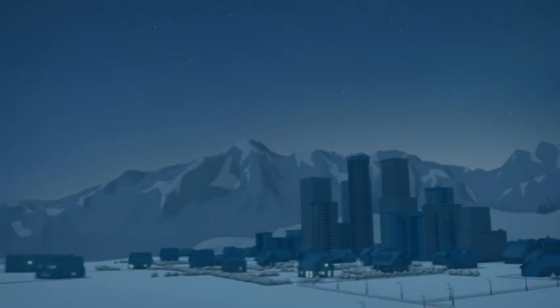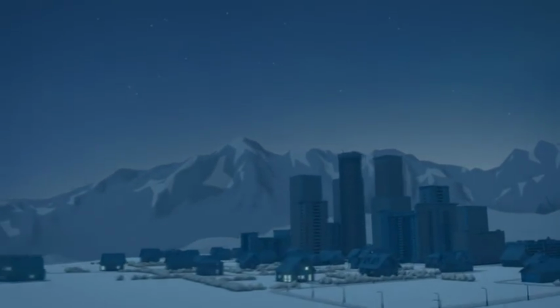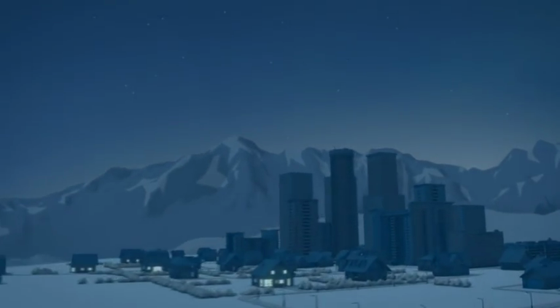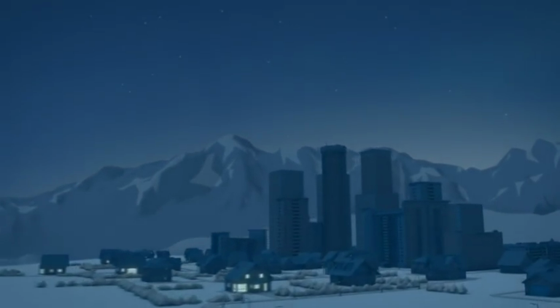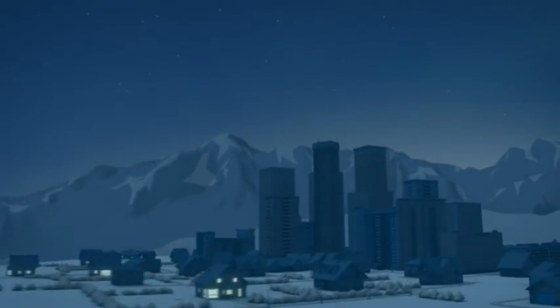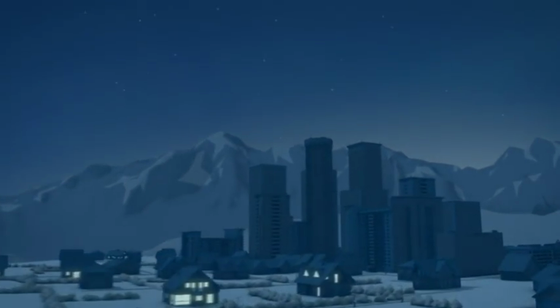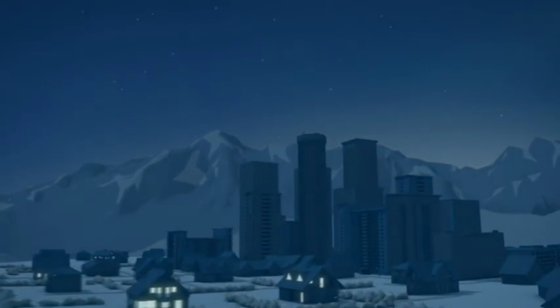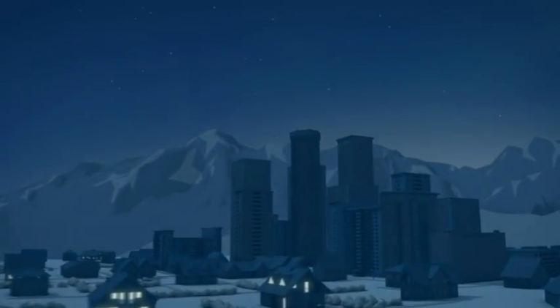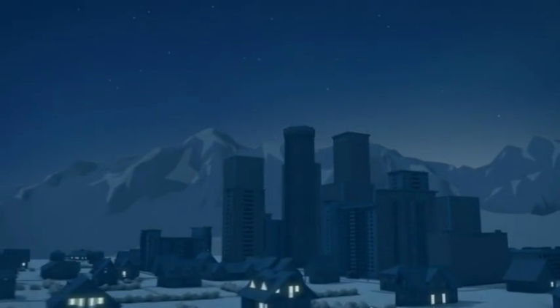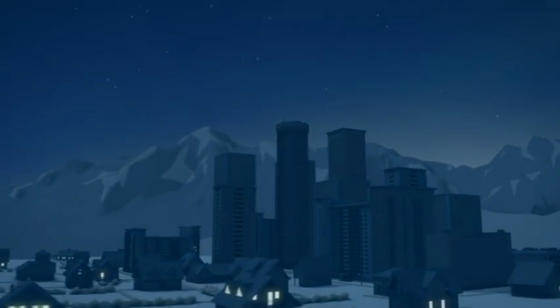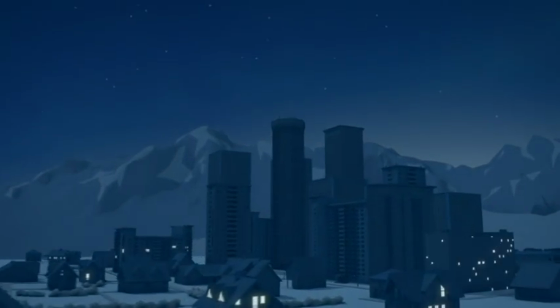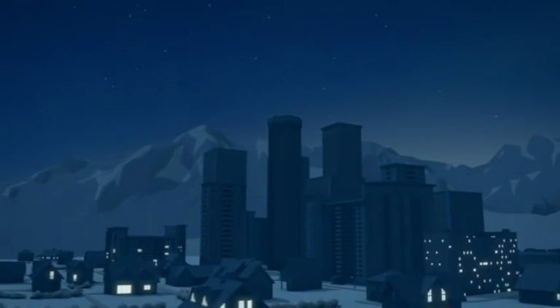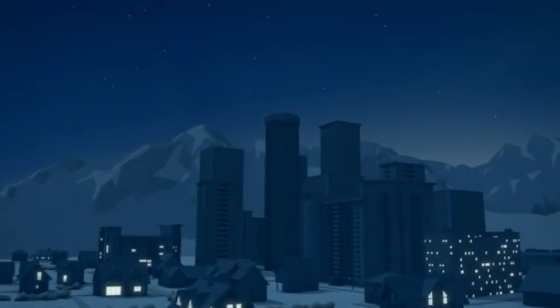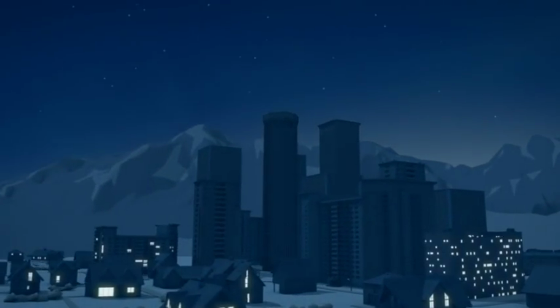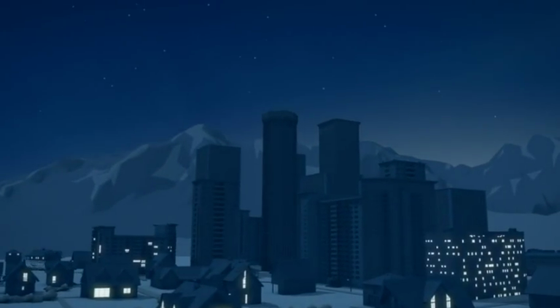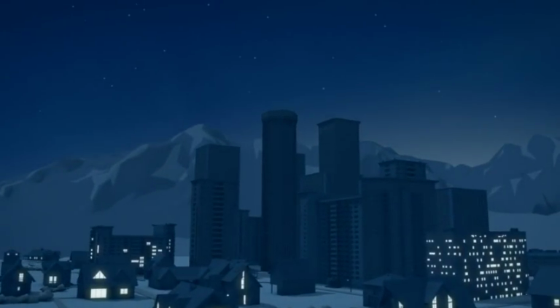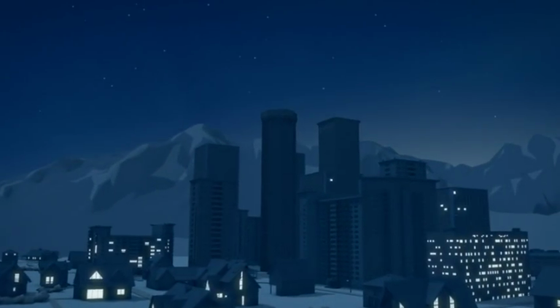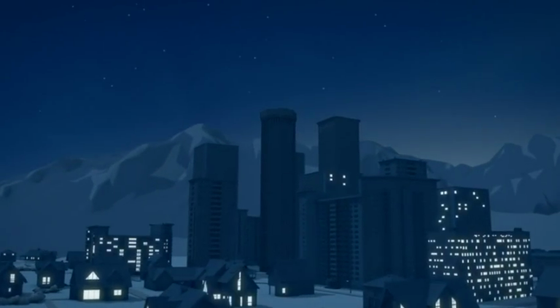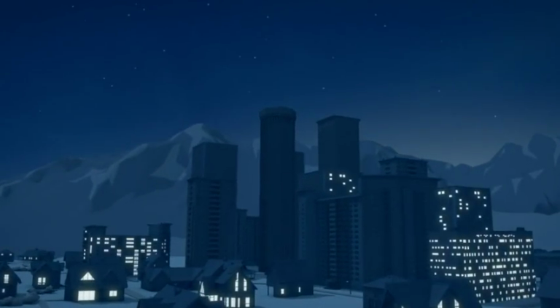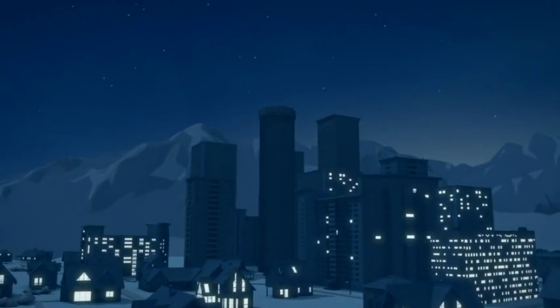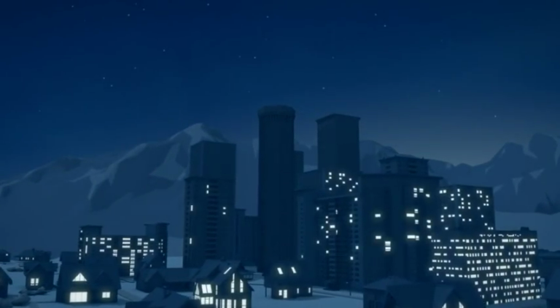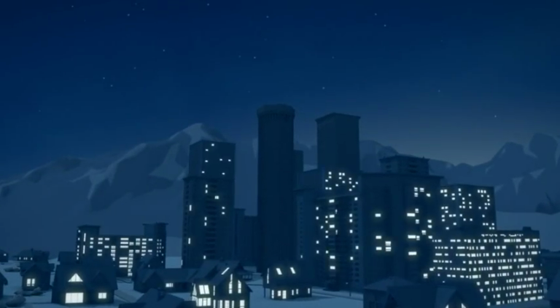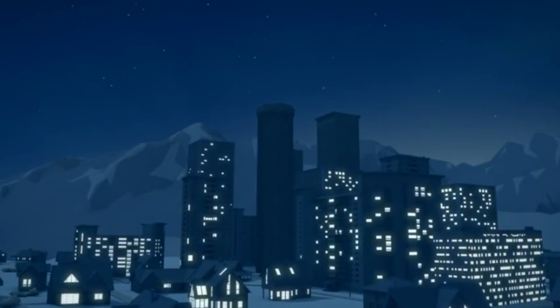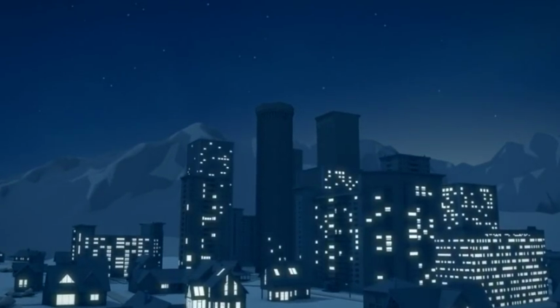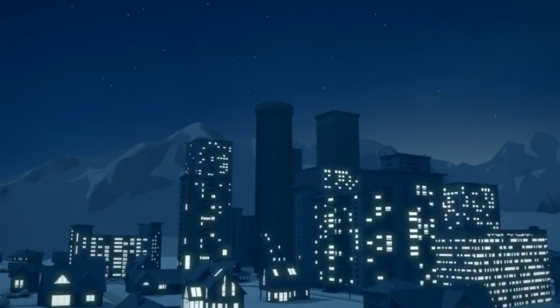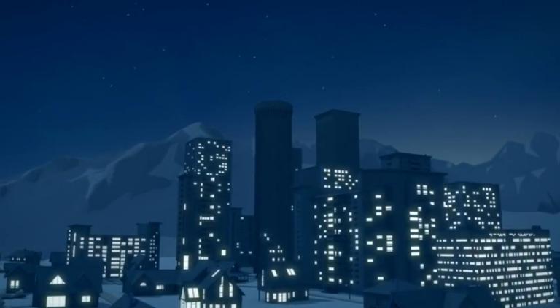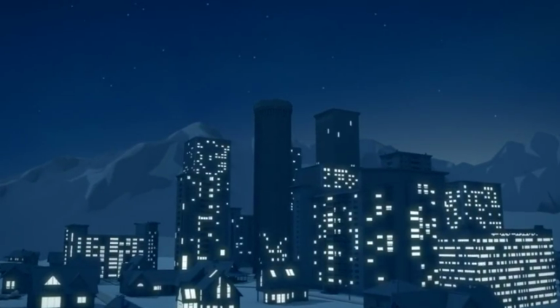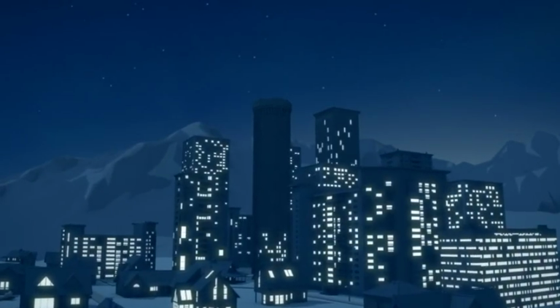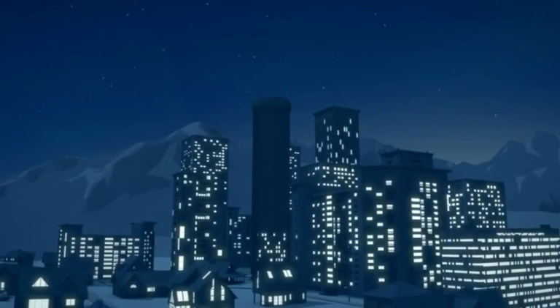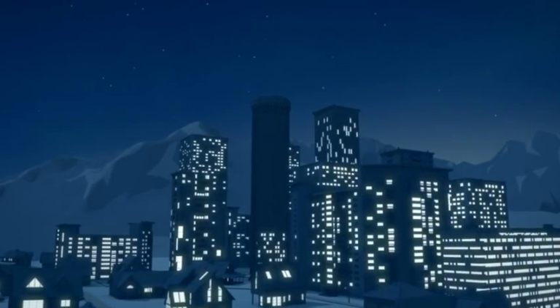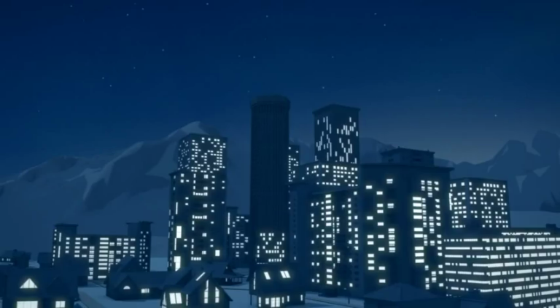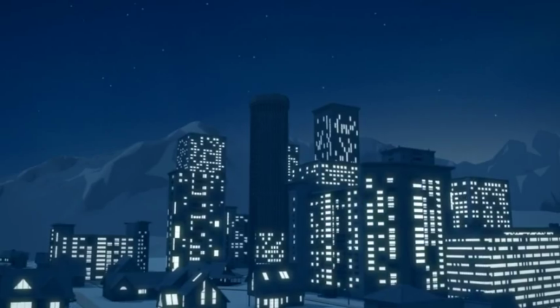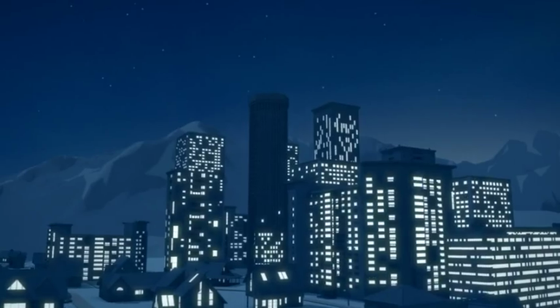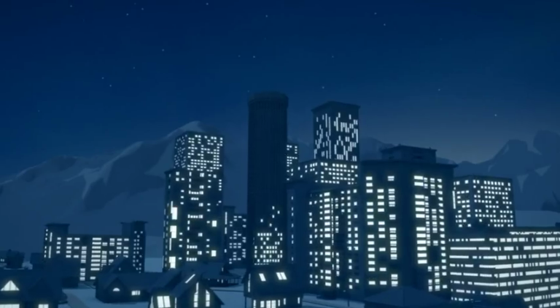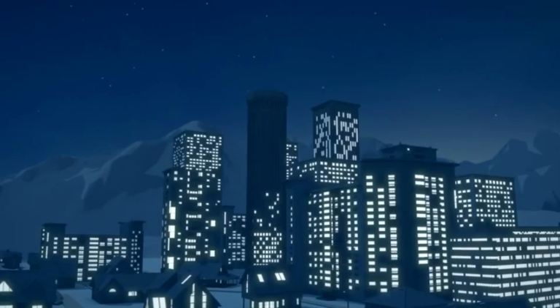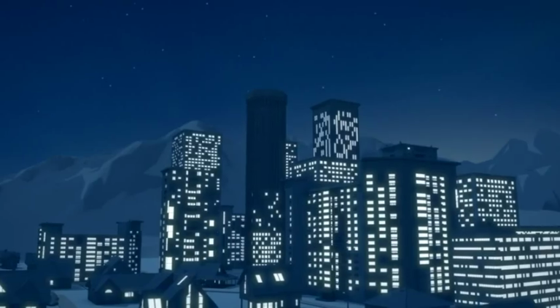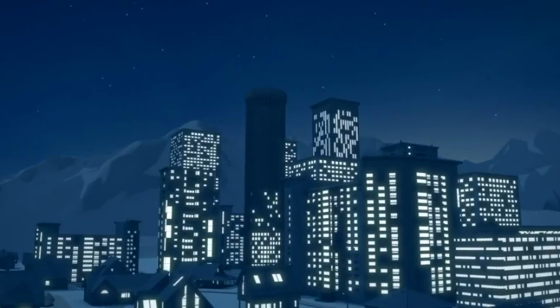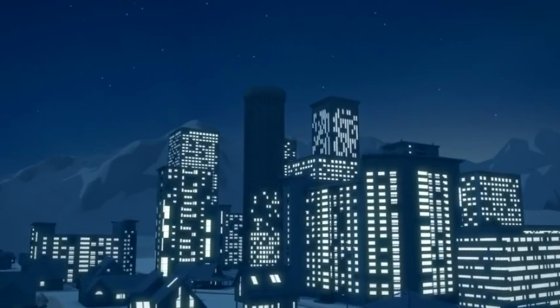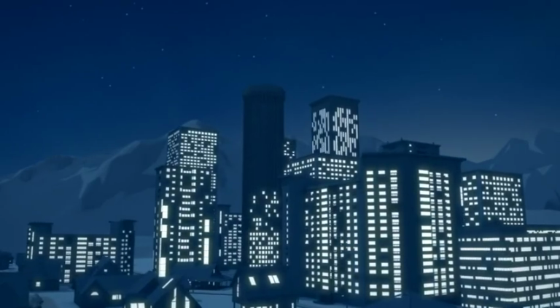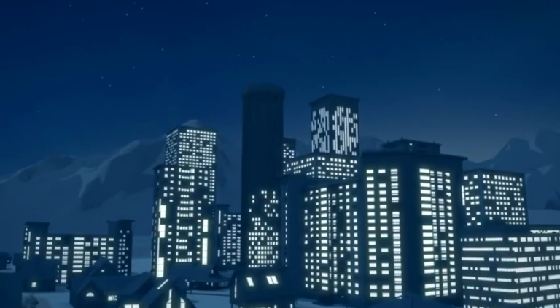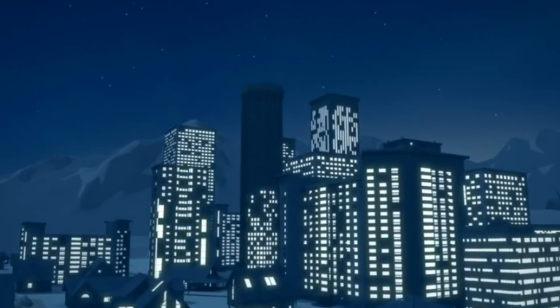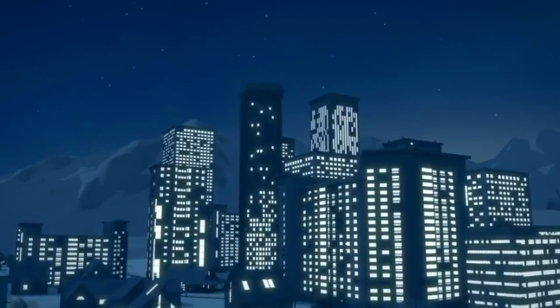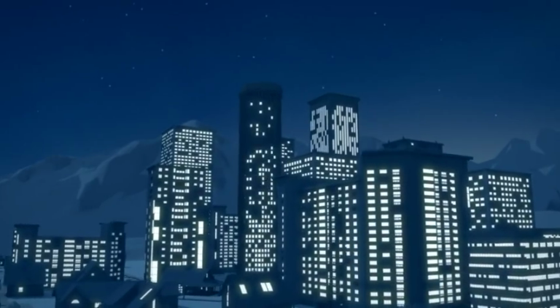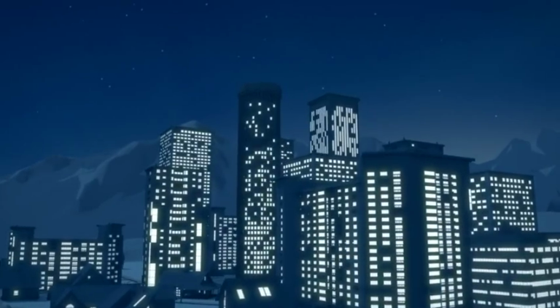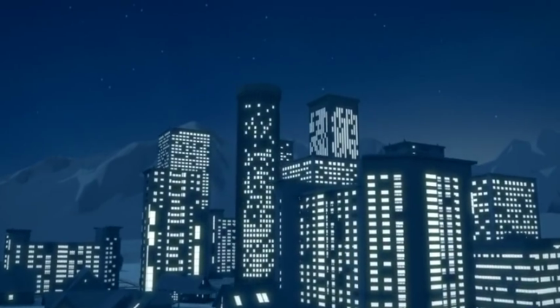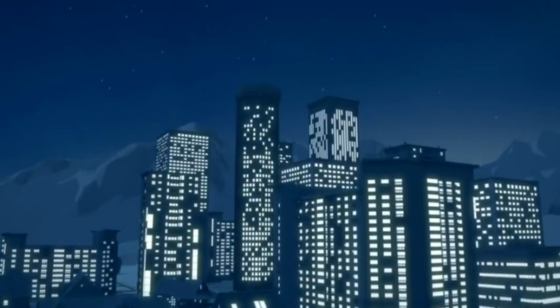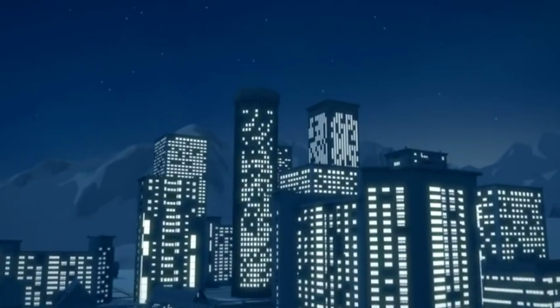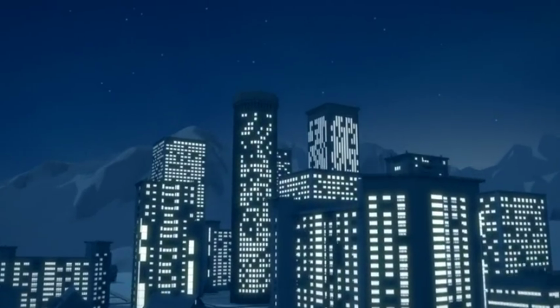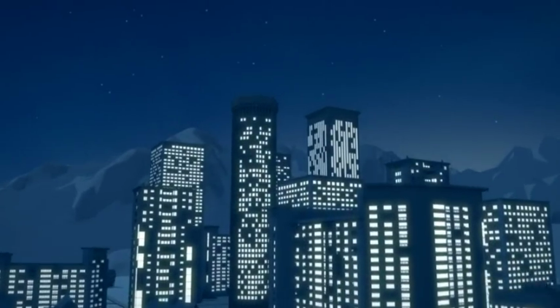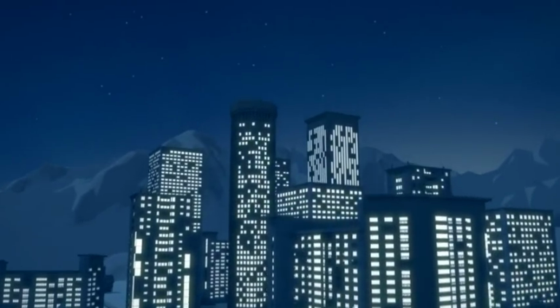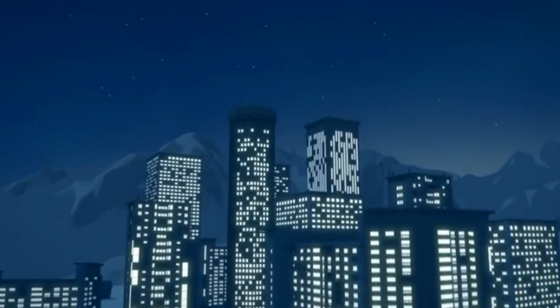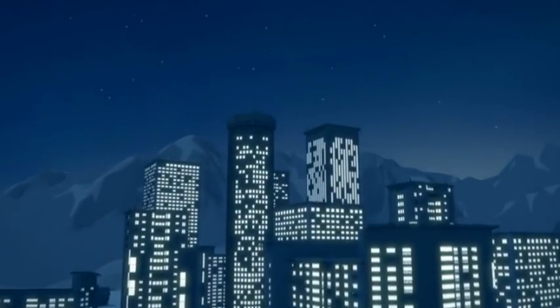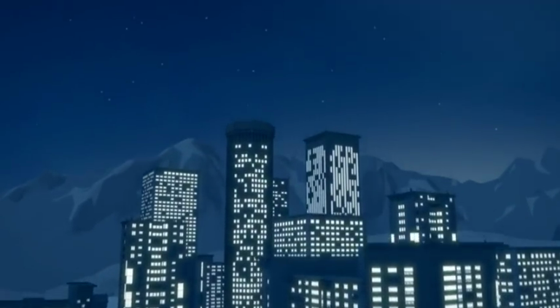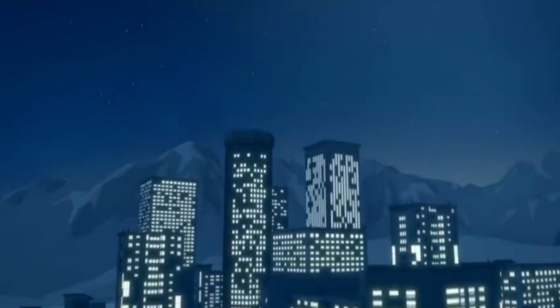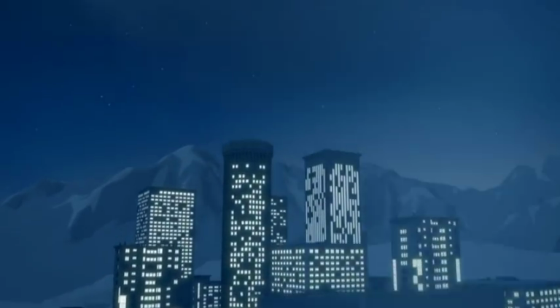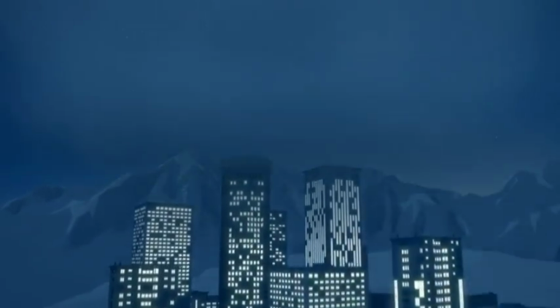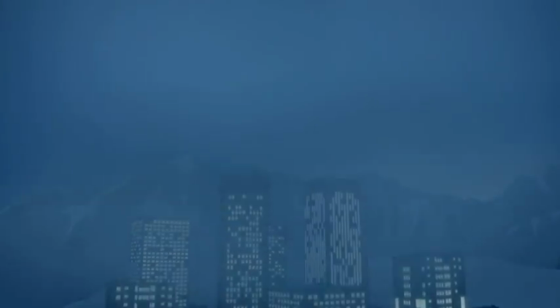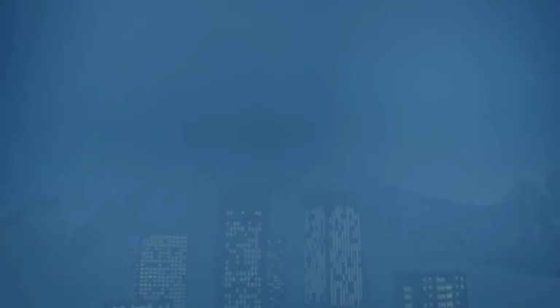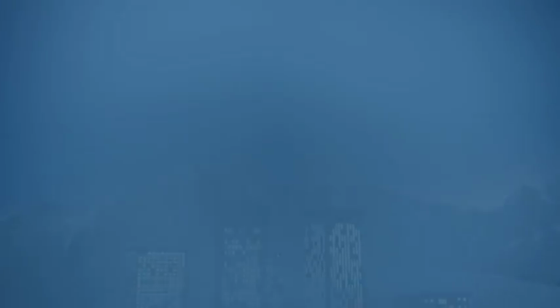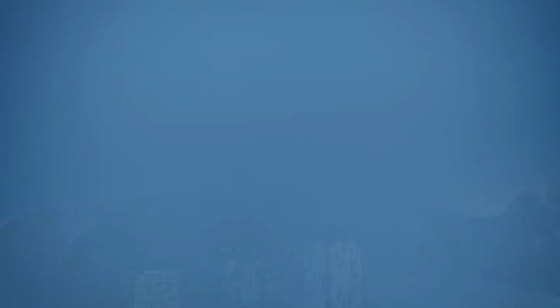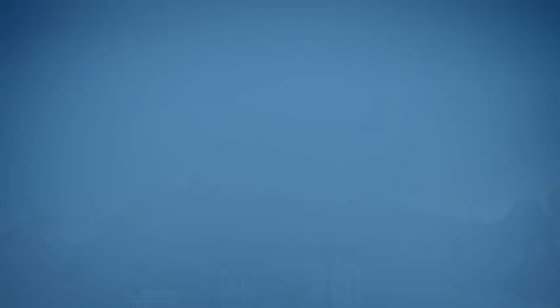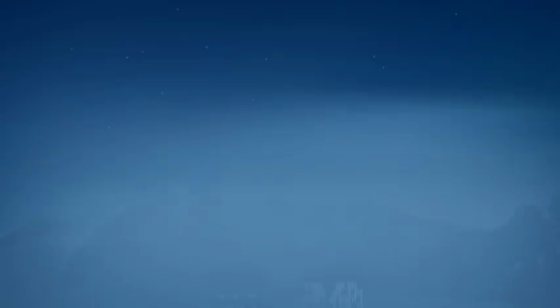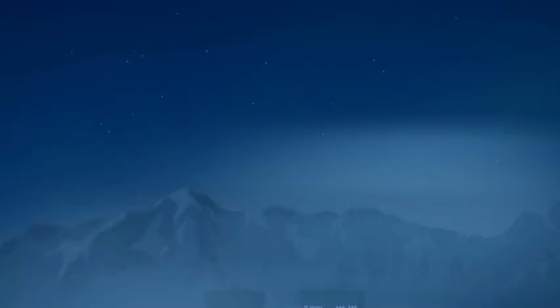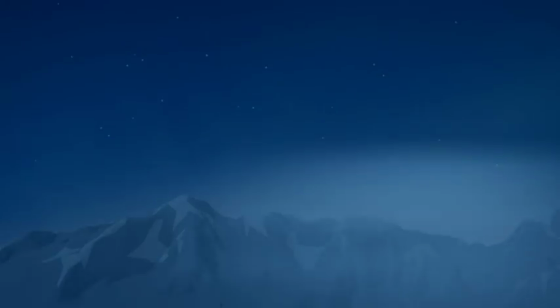Luckily, the wind always blows somewhere in the world. There is no end to the amount of renewable, pure energy it can give us.